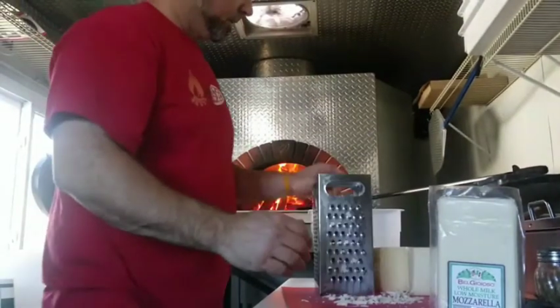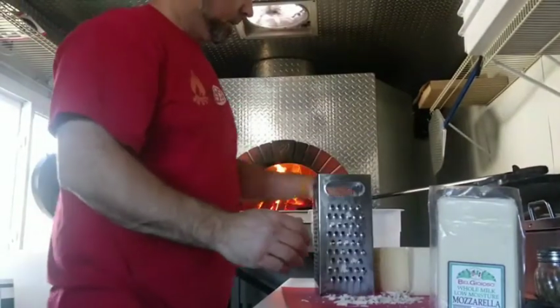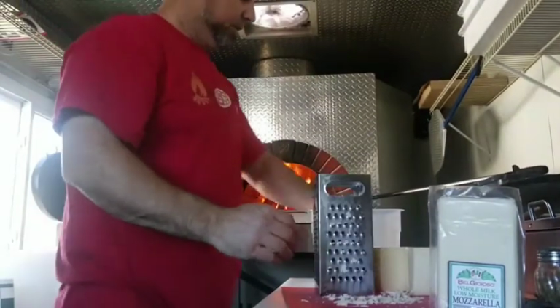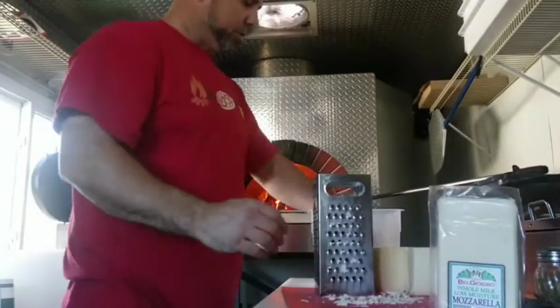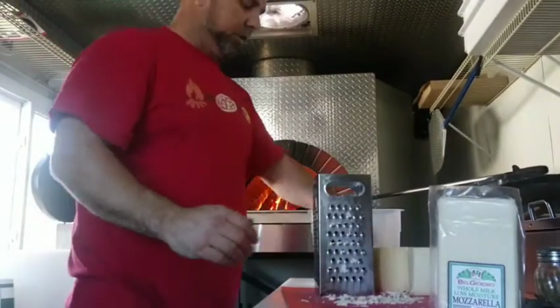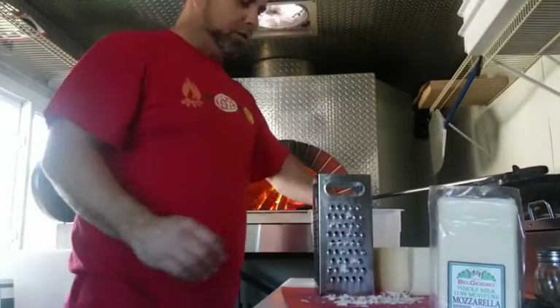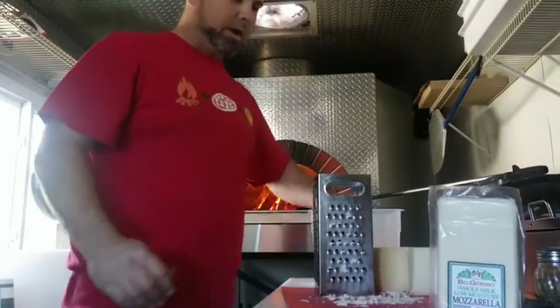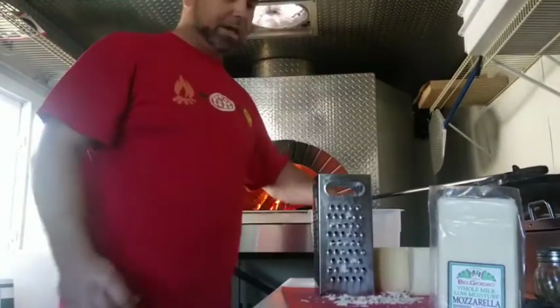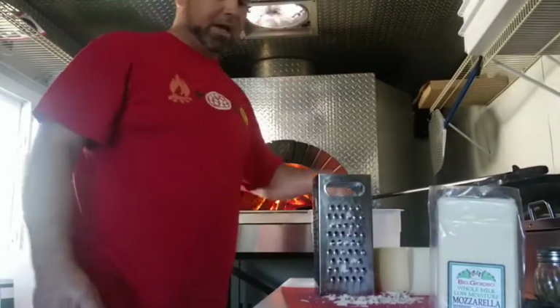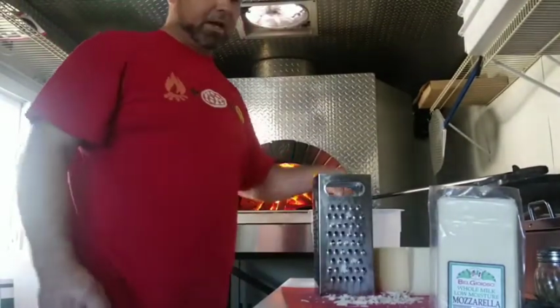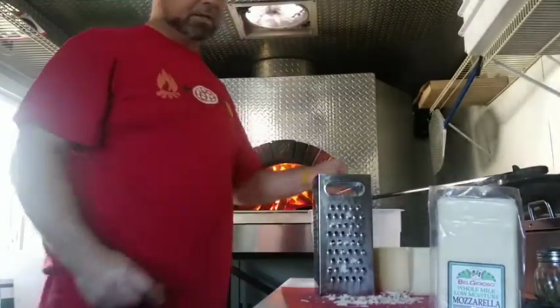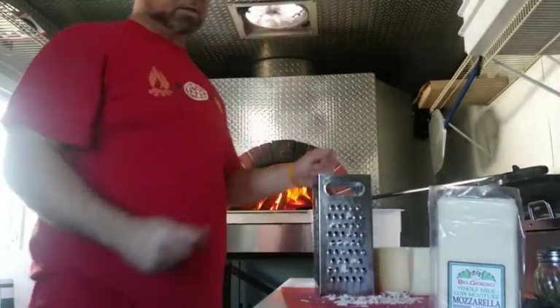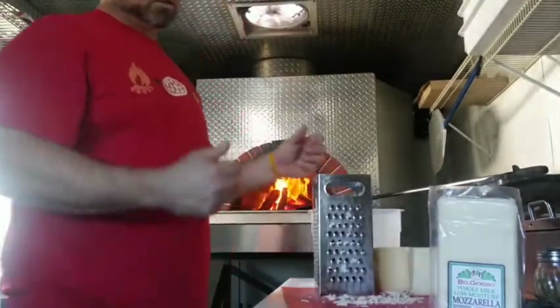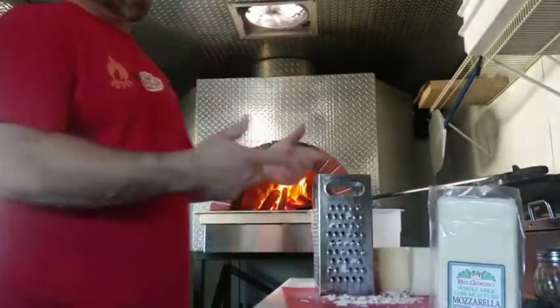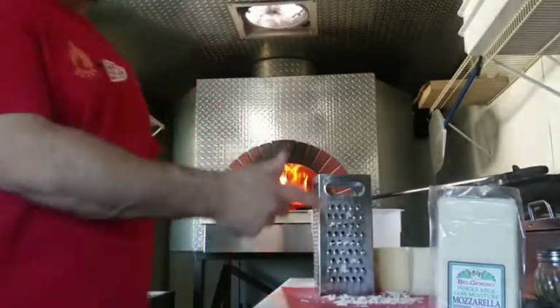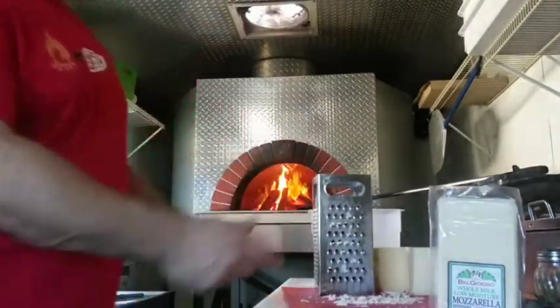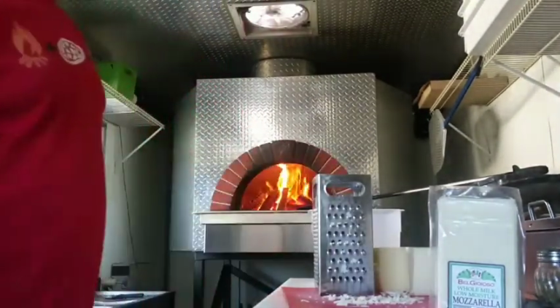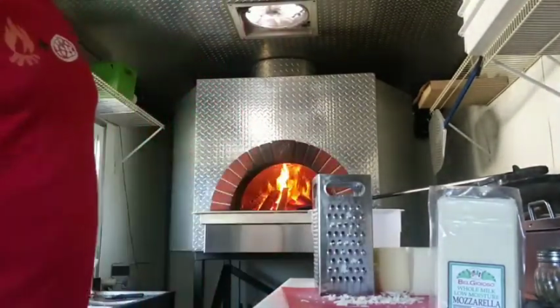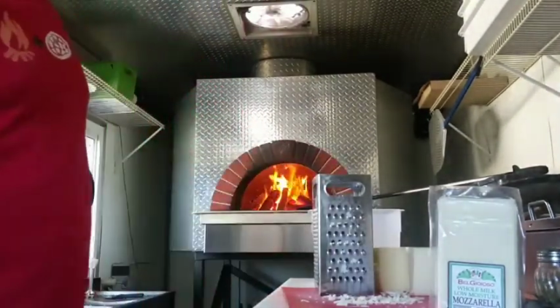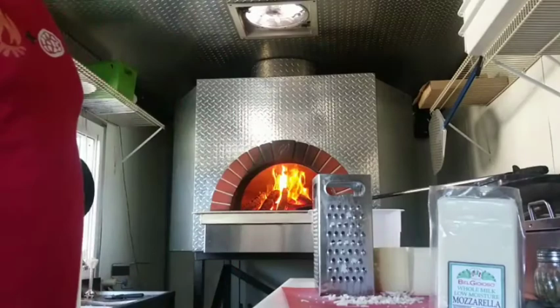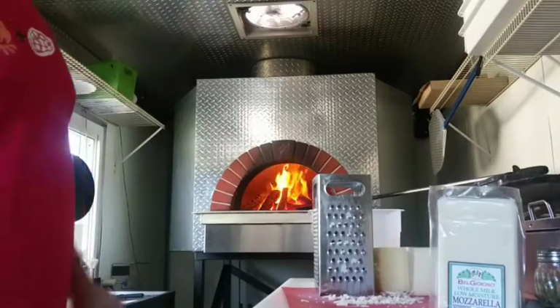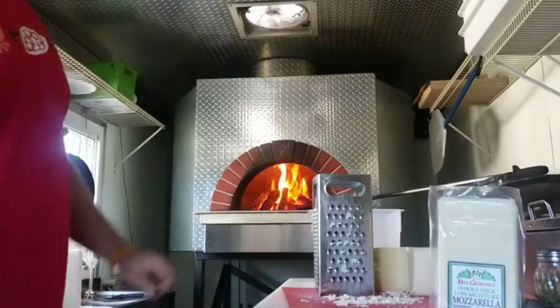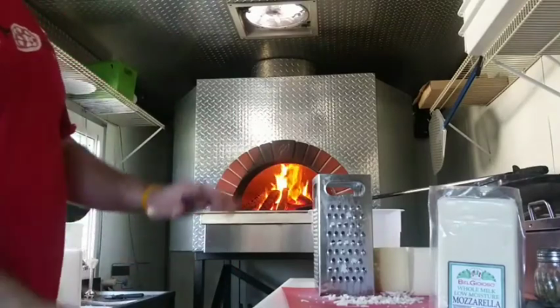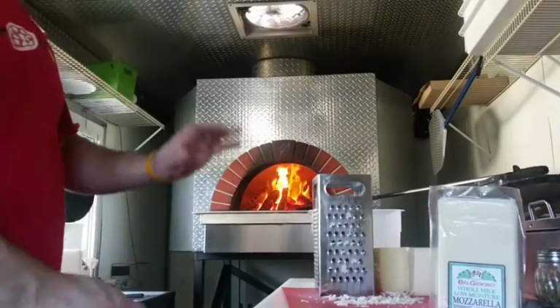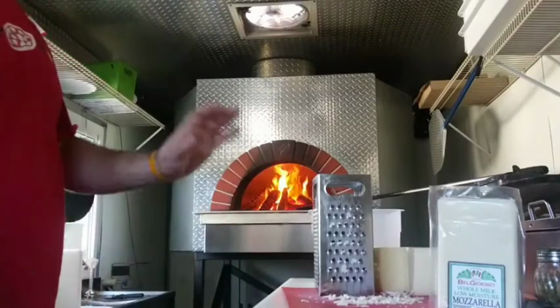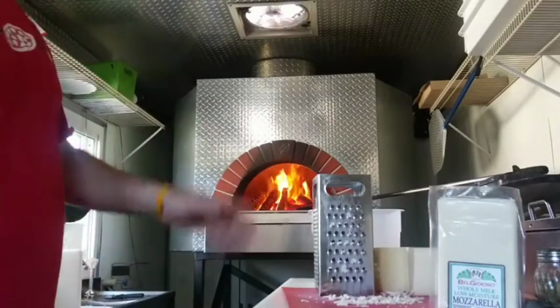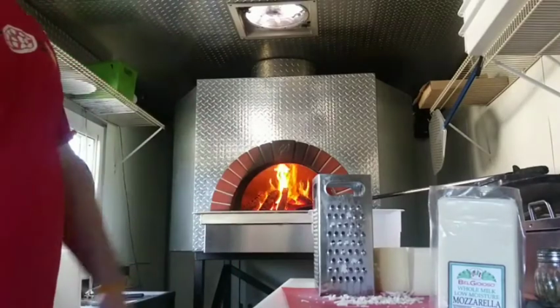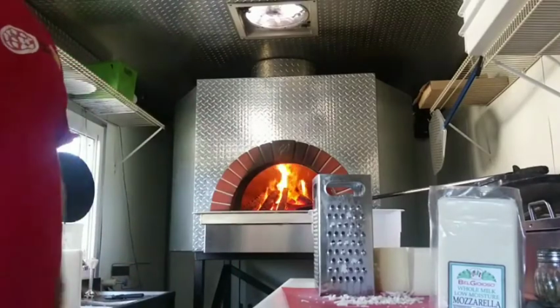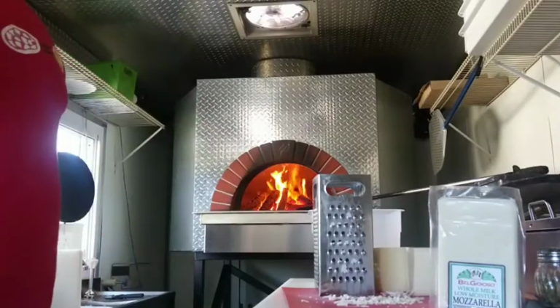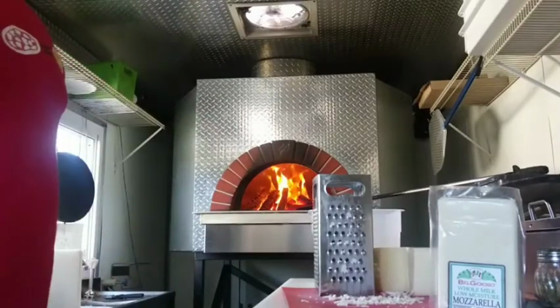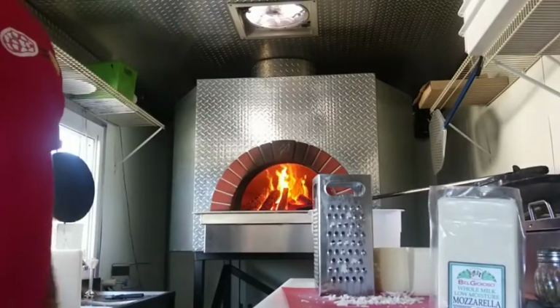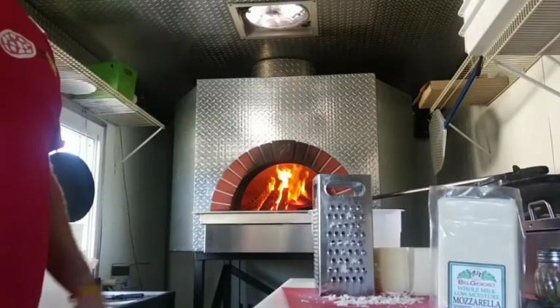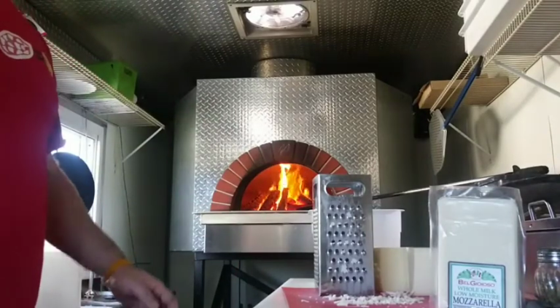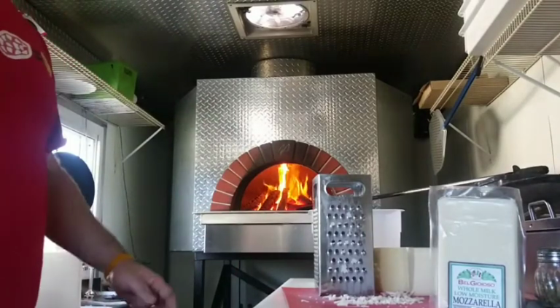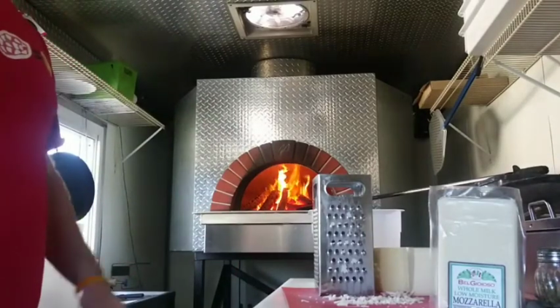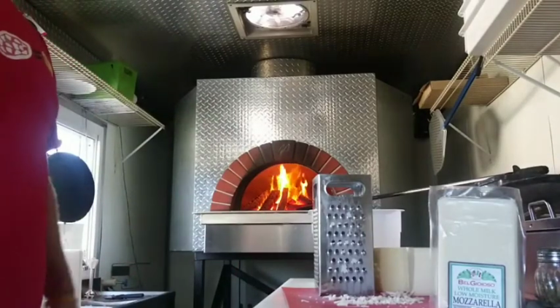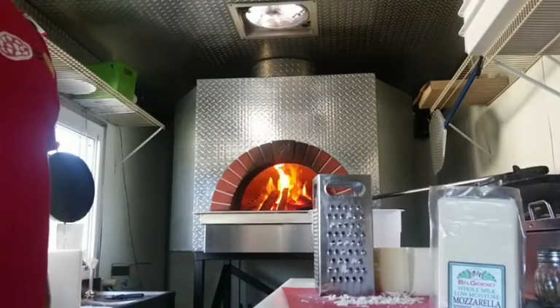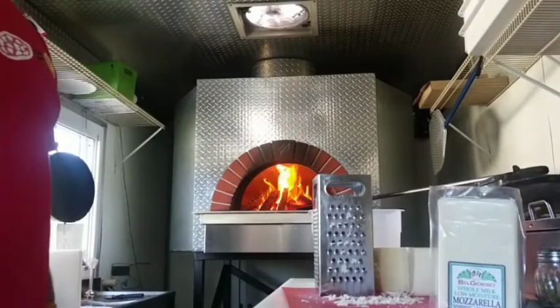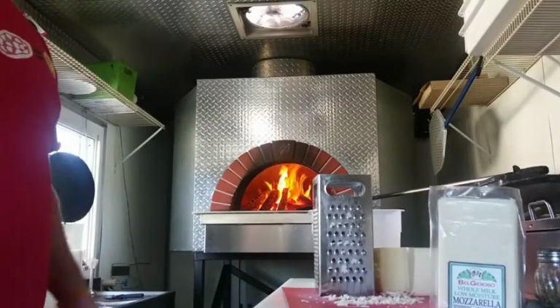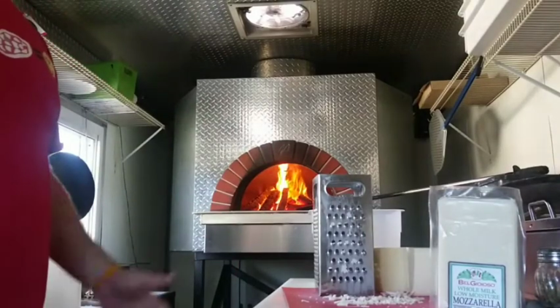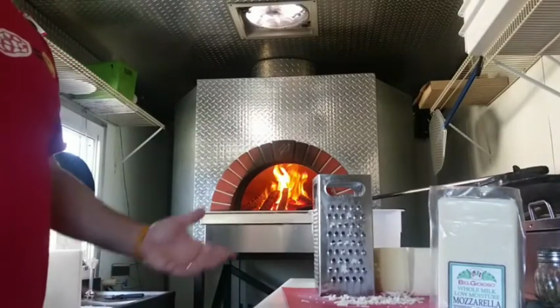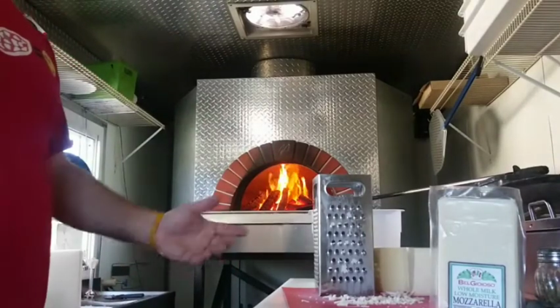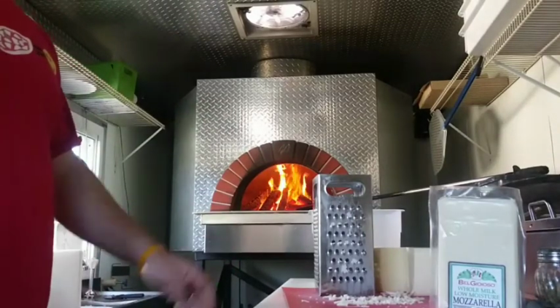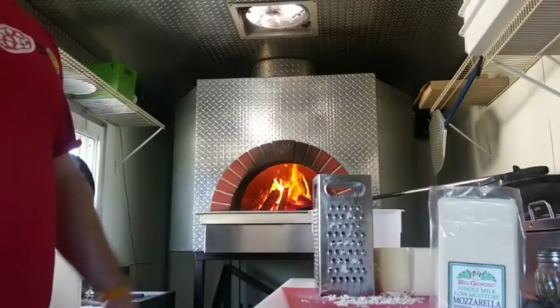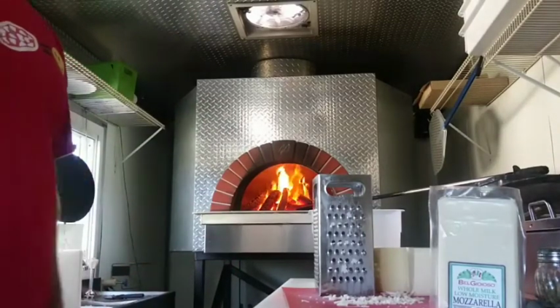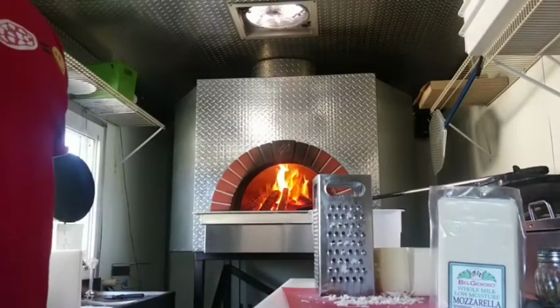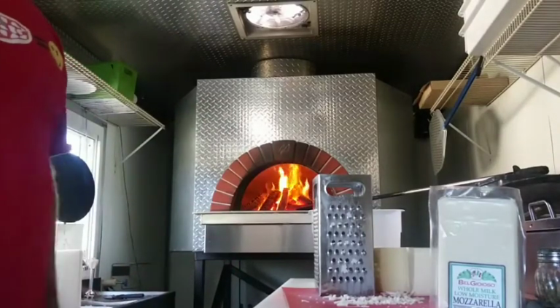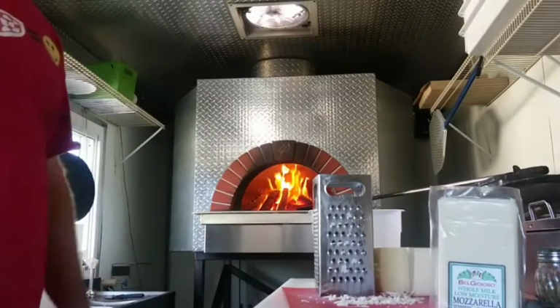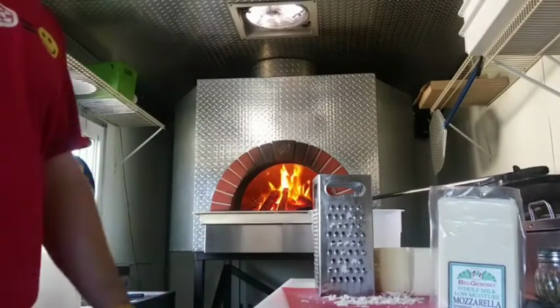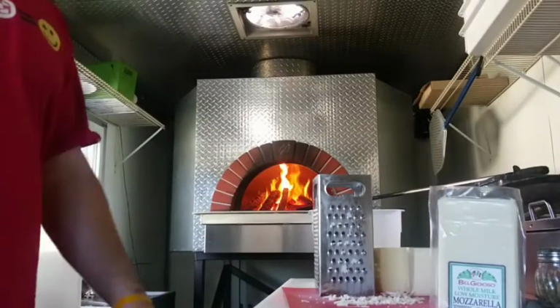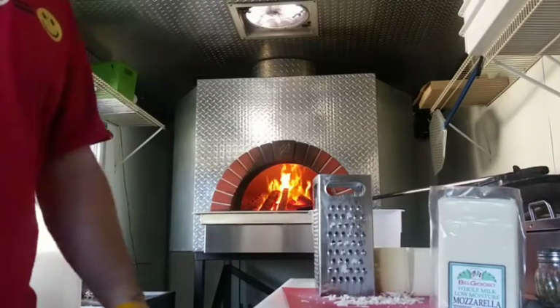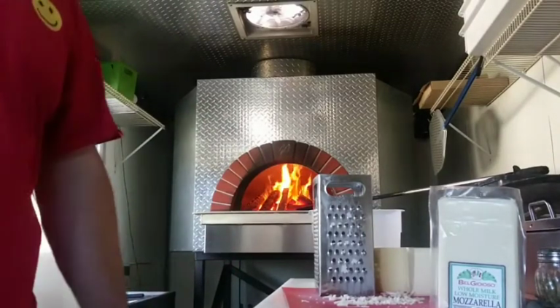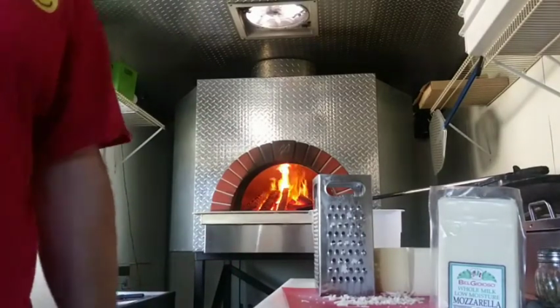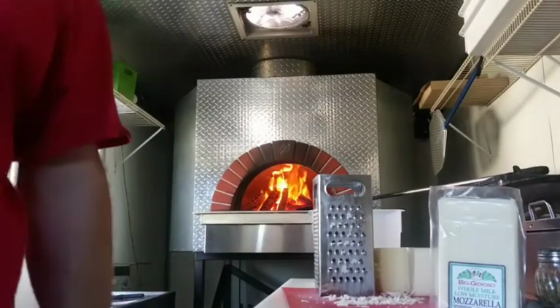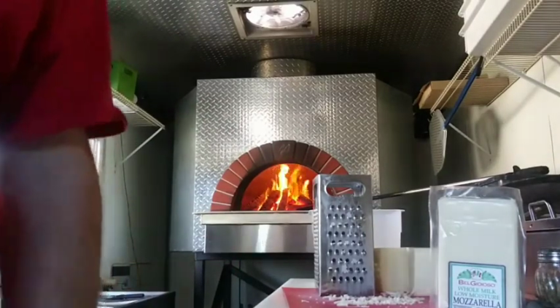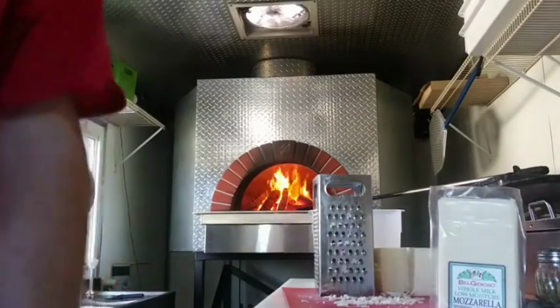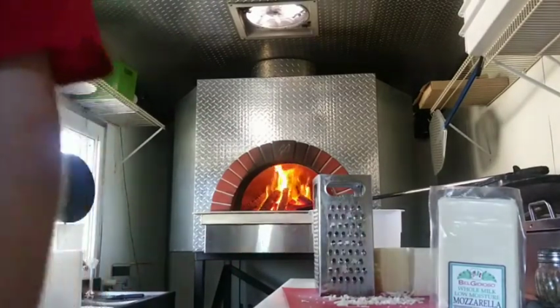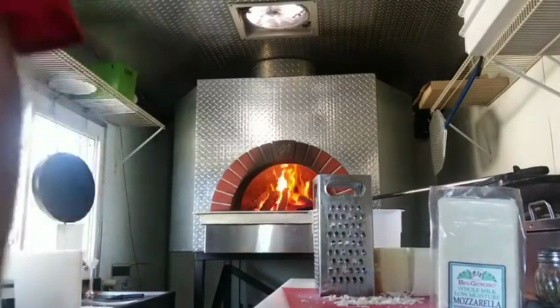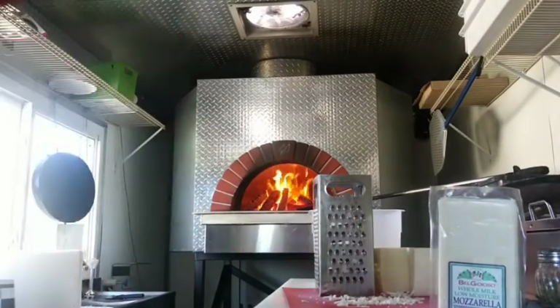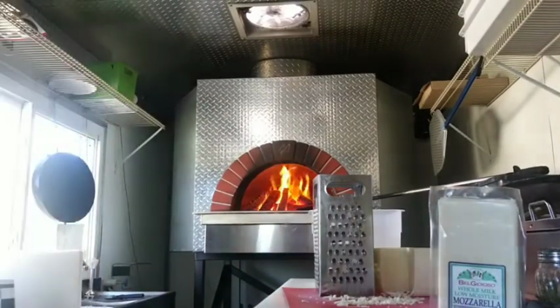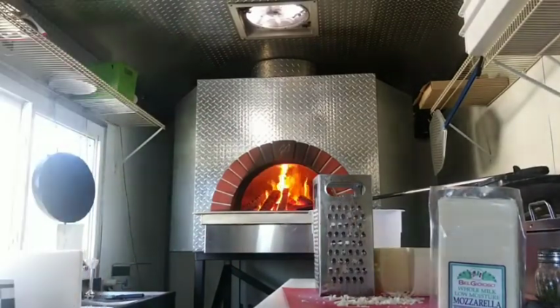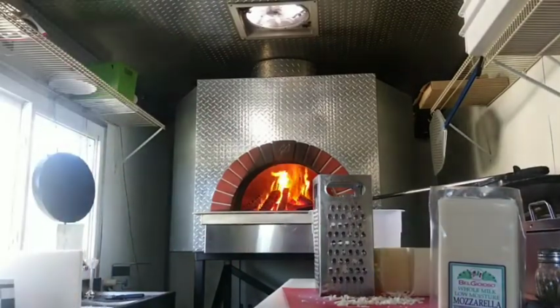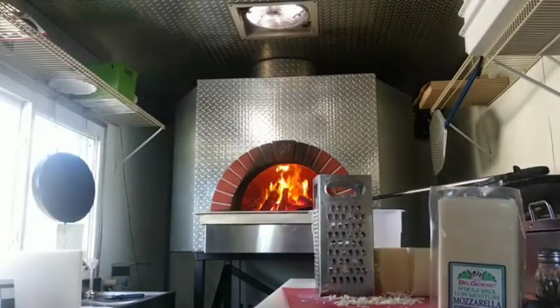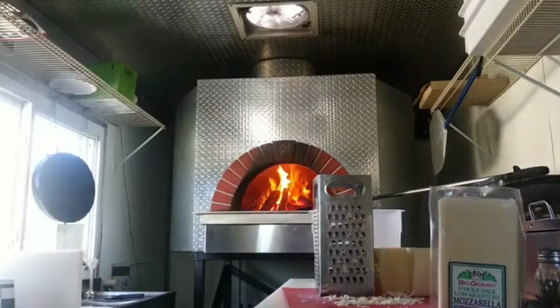Either way guys, I'm going to shred this block up, we'll give it a try in a little bit and we'll see what happens. Talk to you soon.